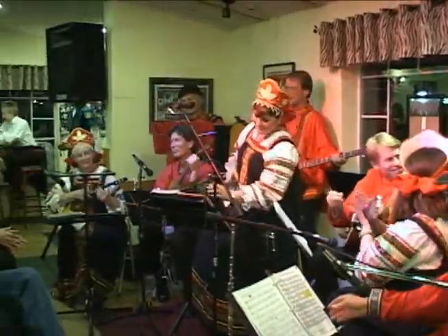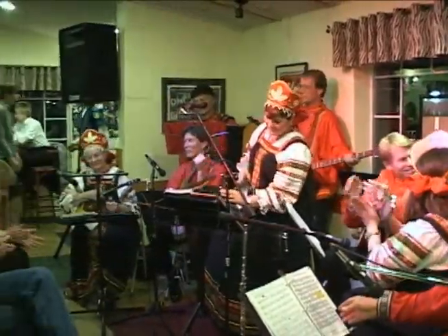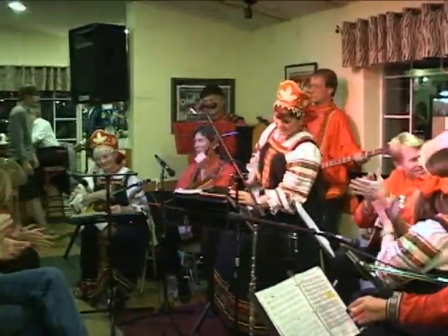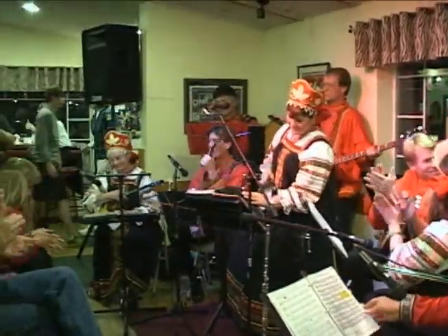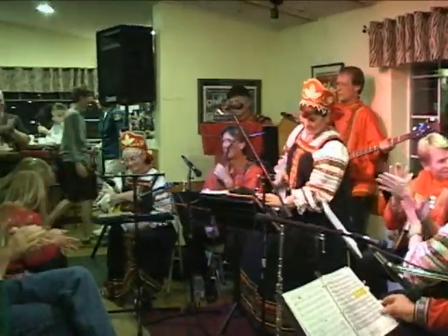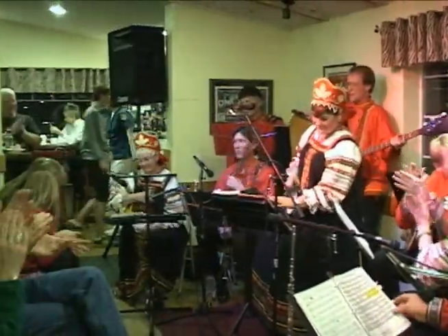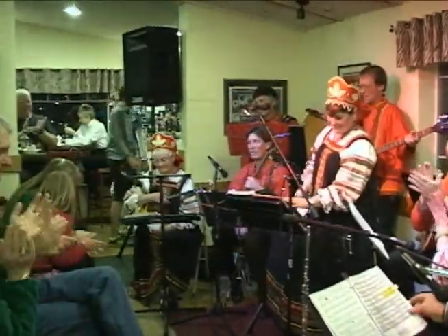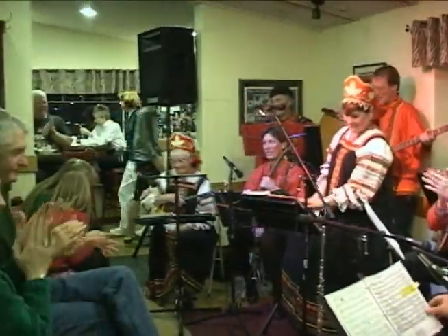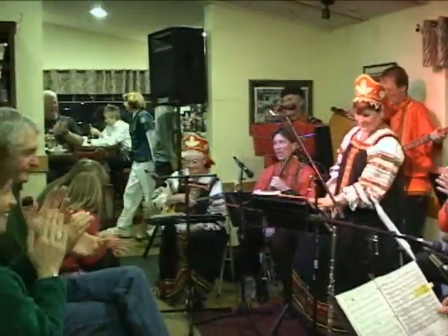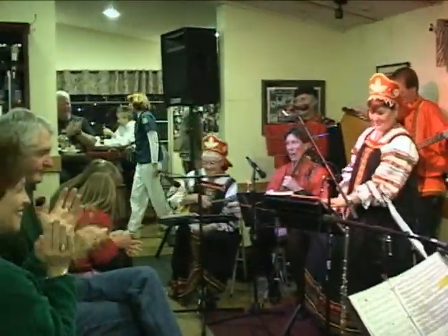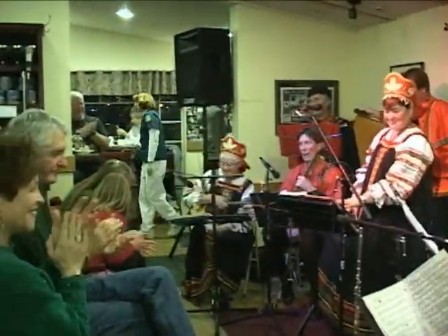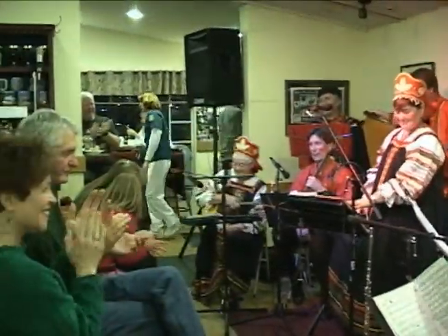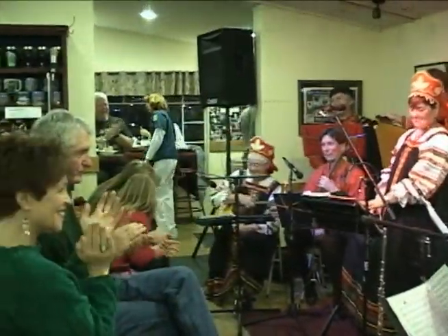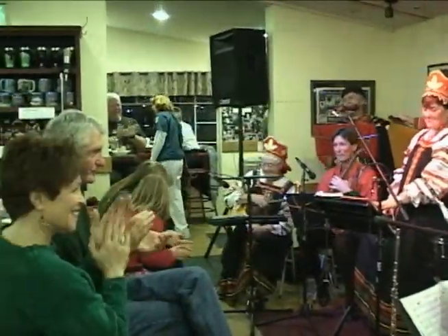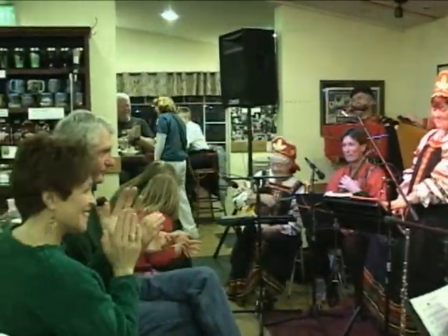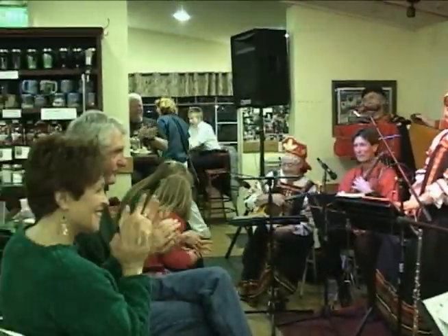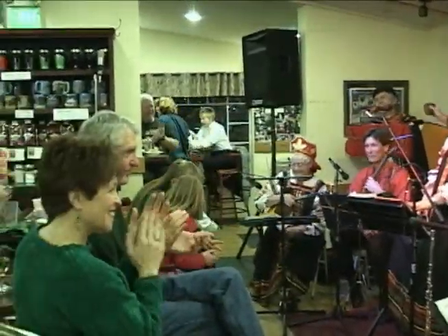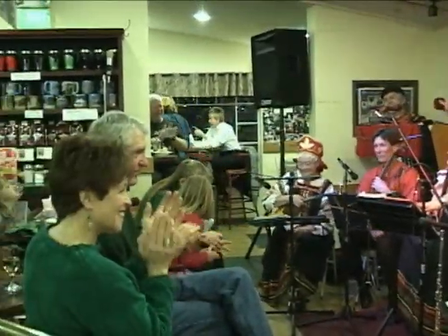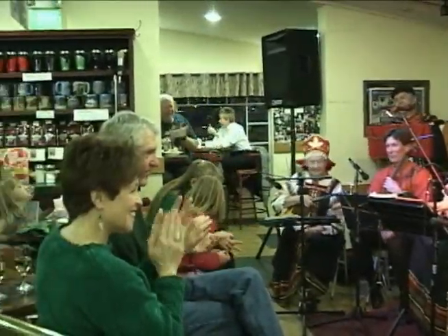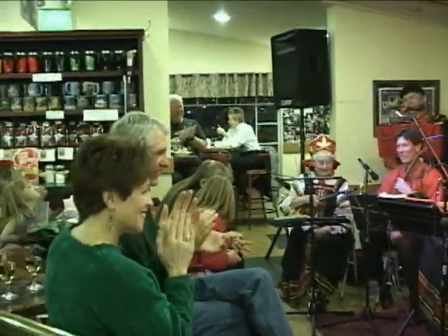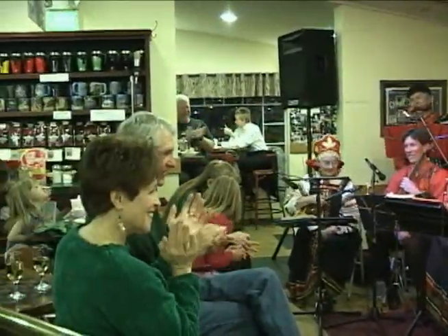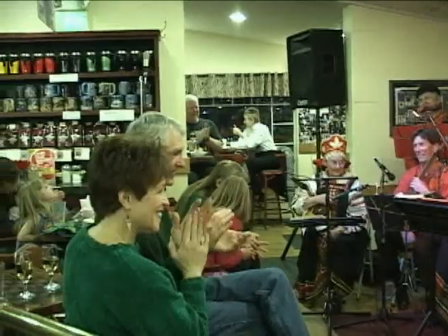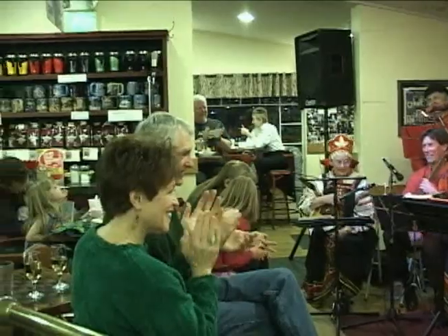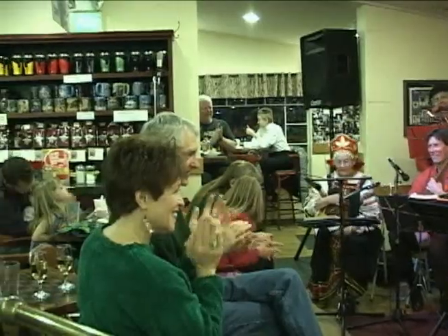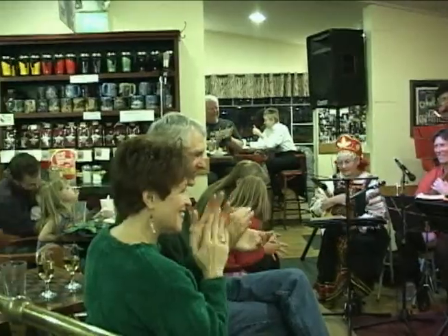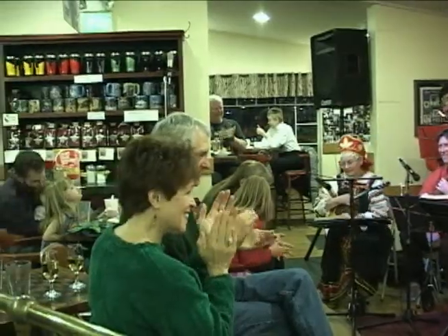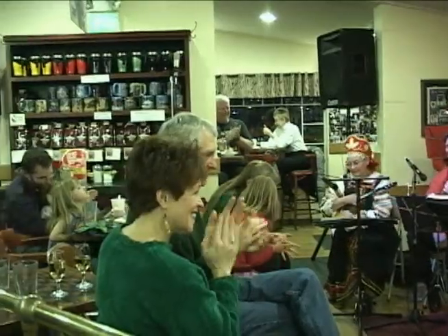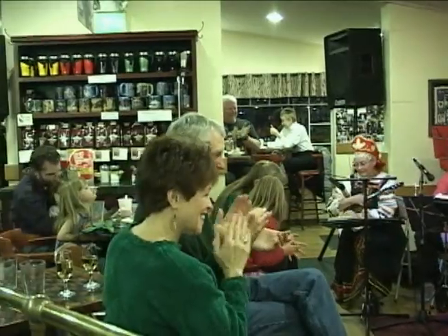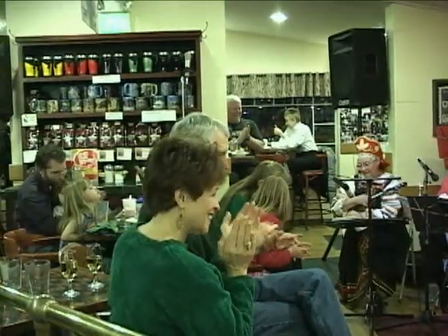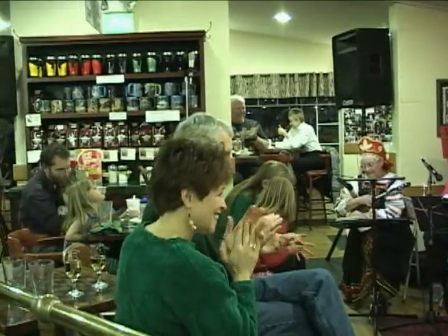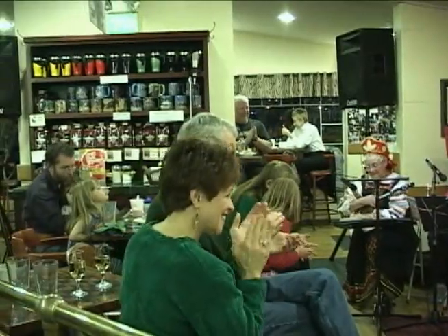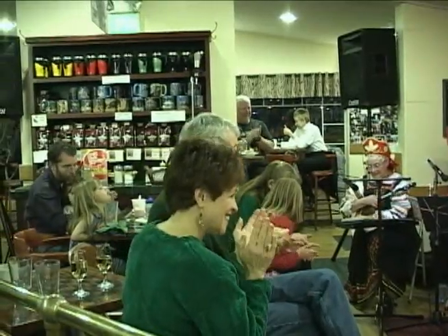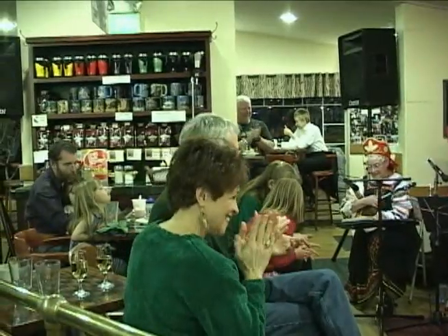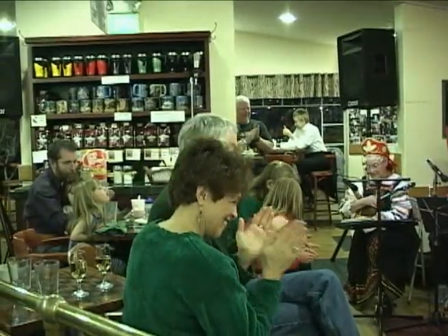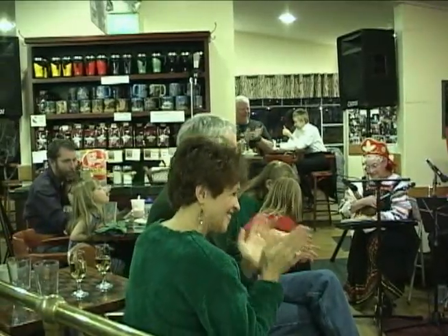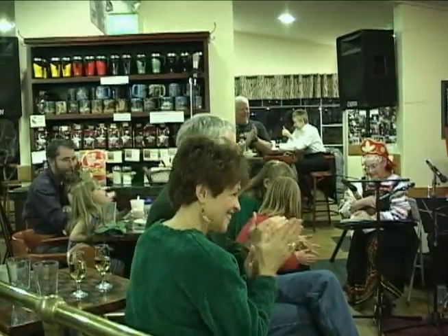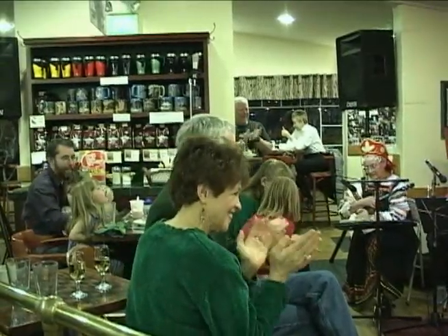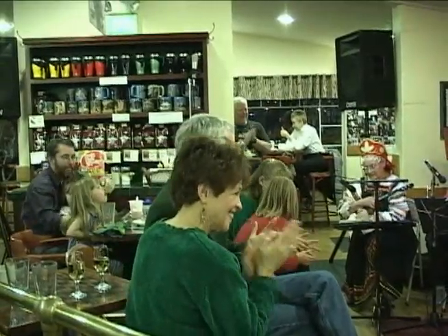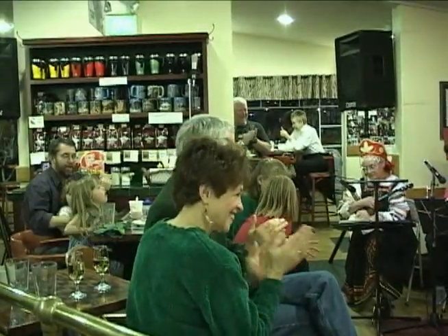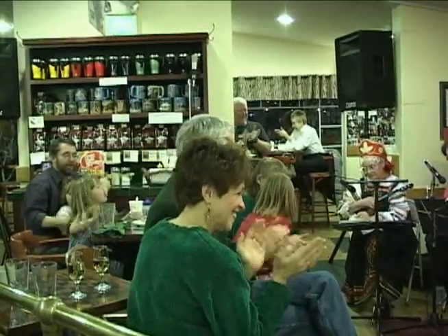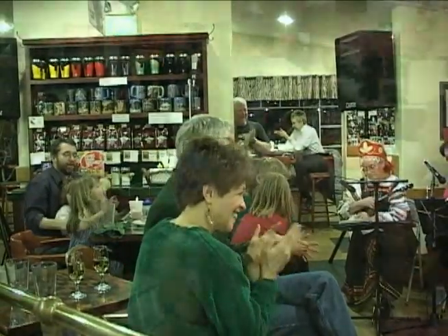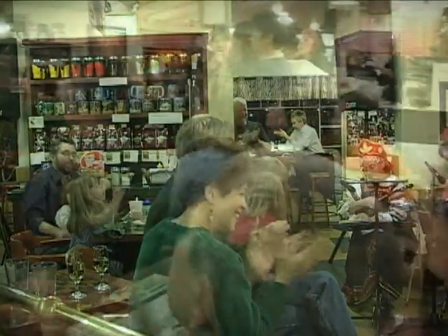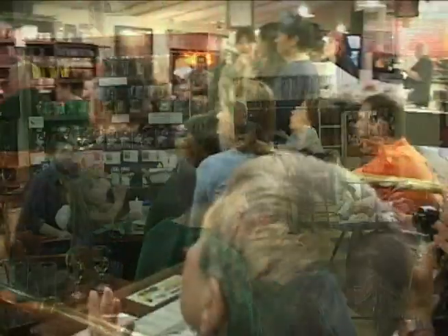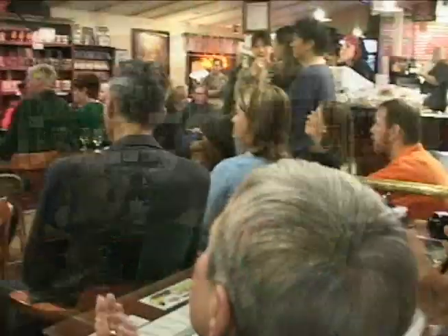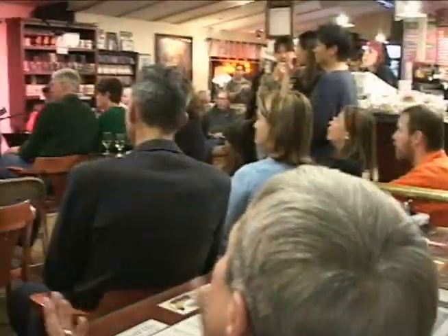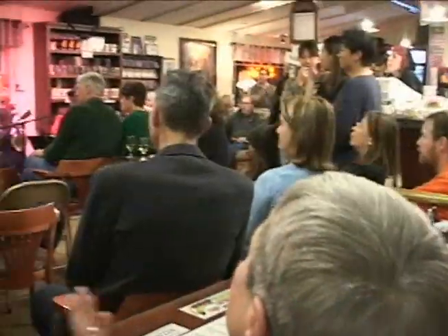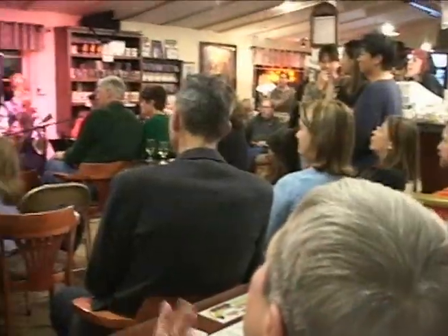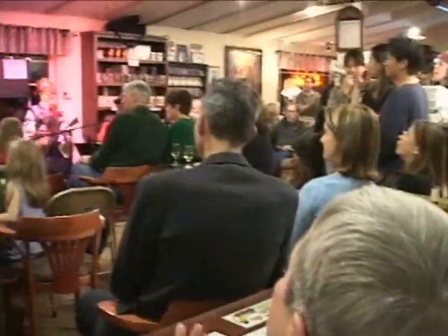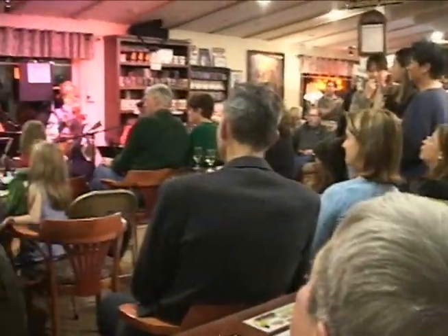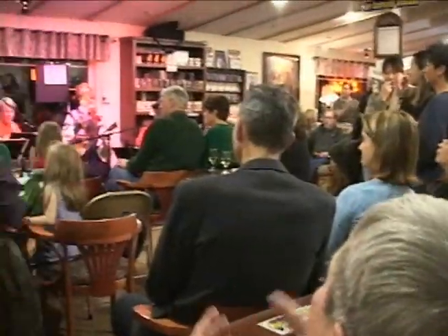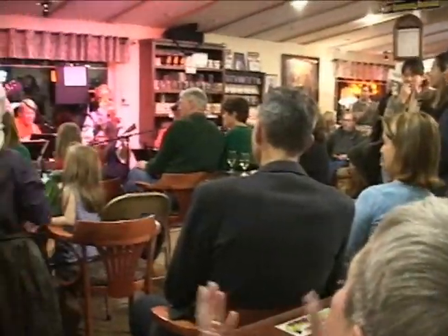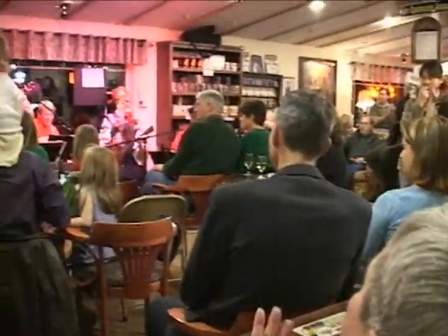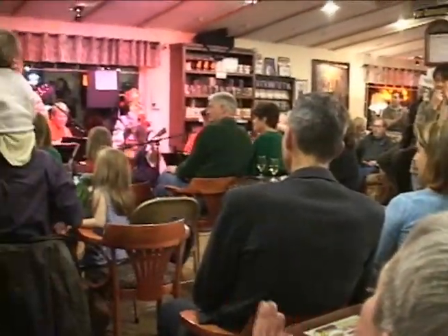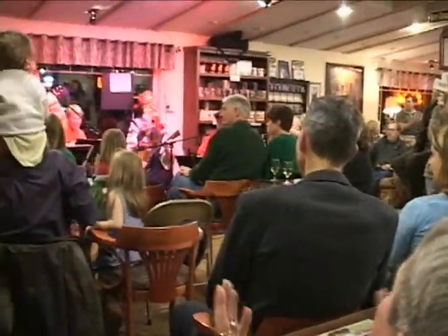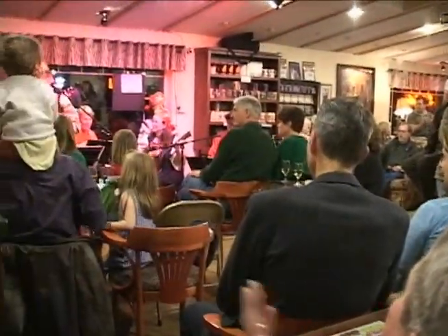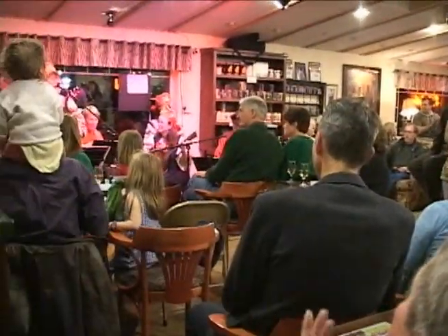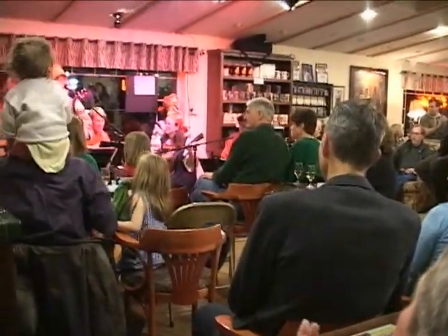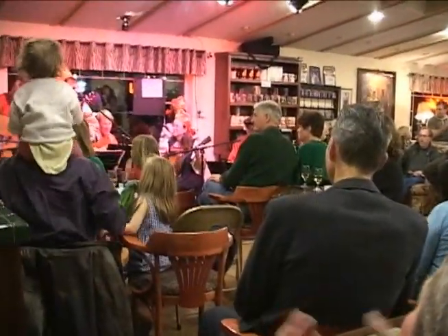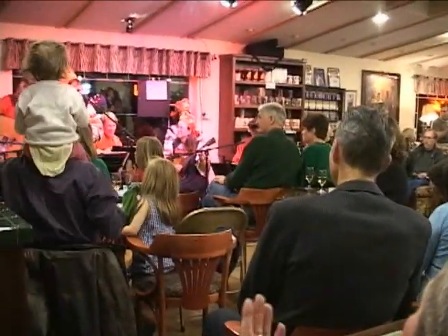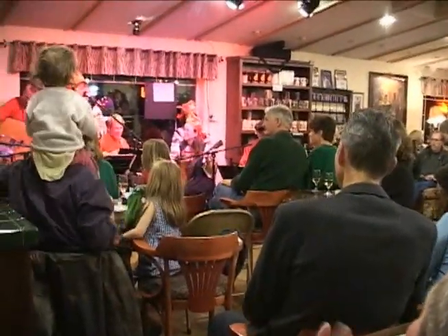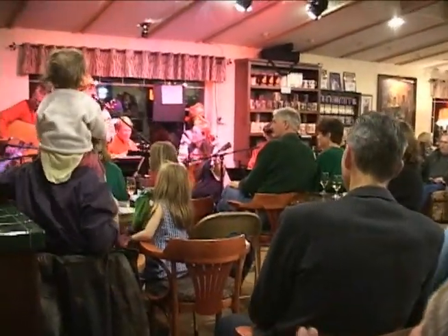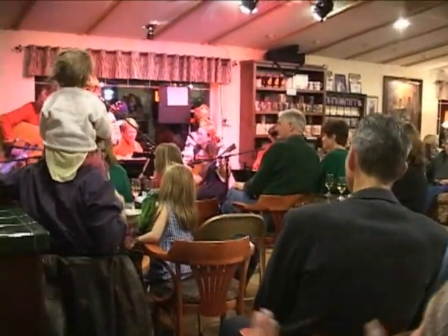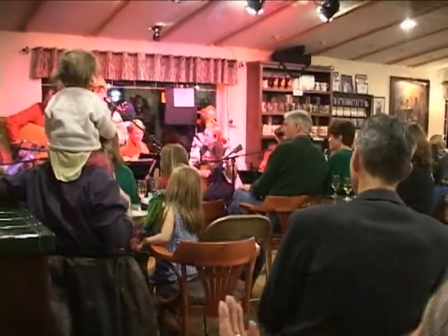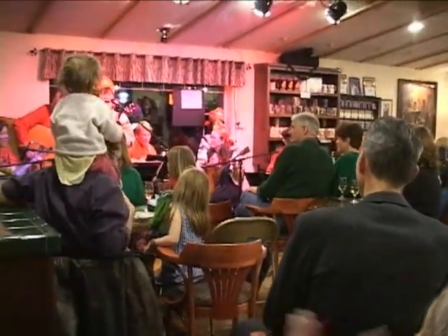And coming up next, an old world musical tradition that's finding an appreciative new home in Nevada.